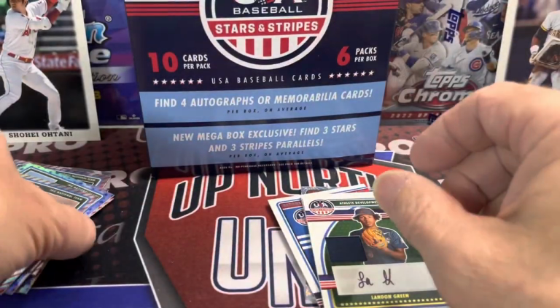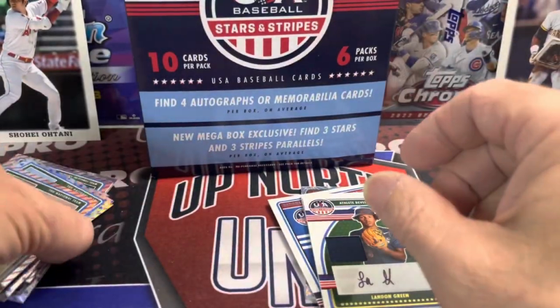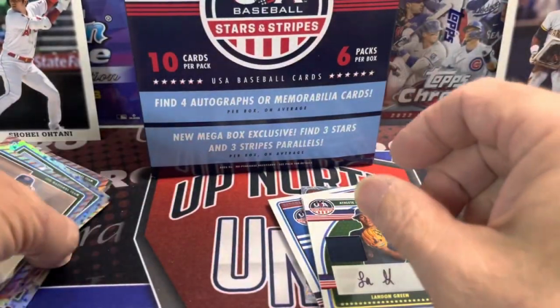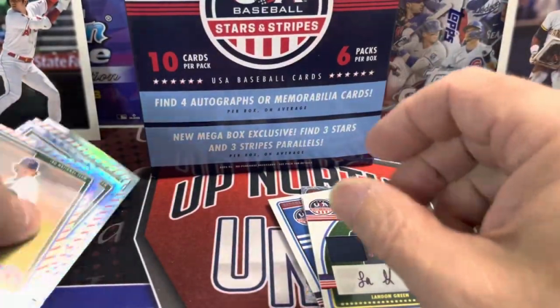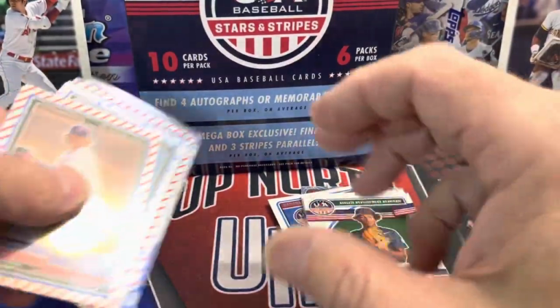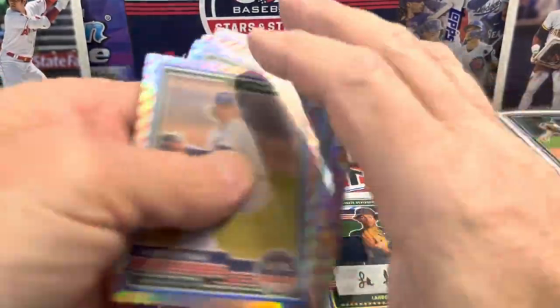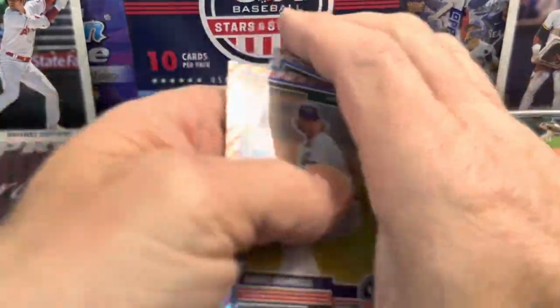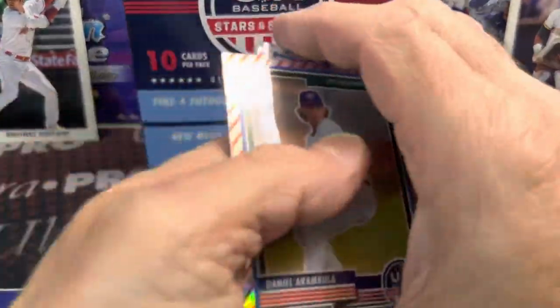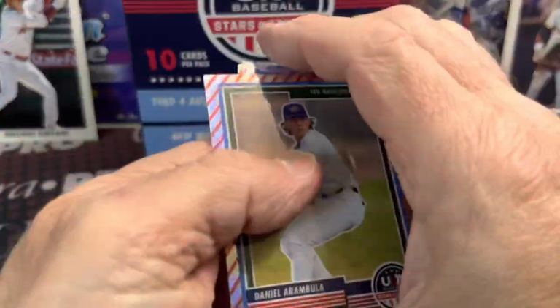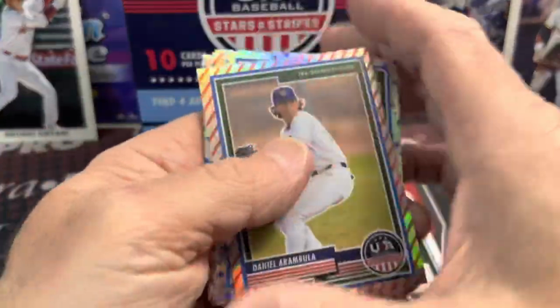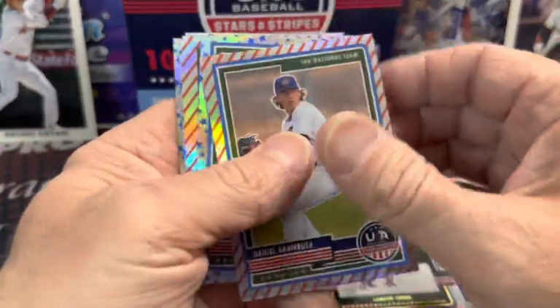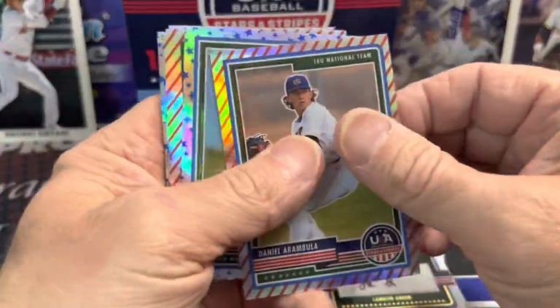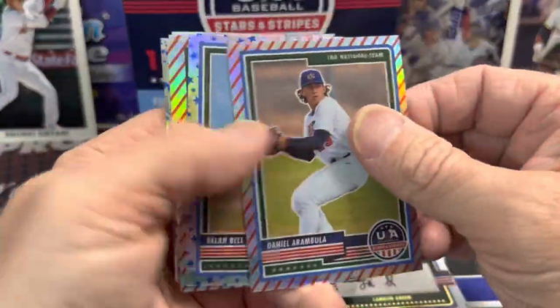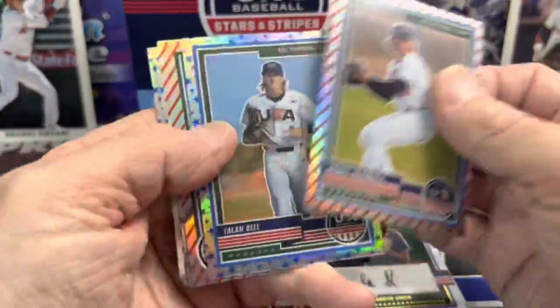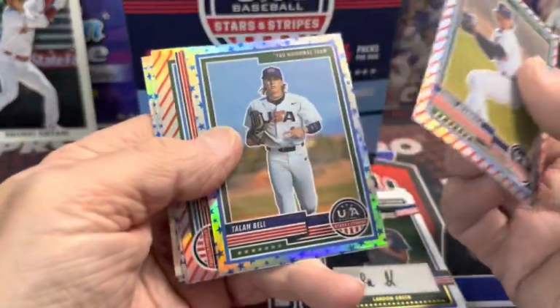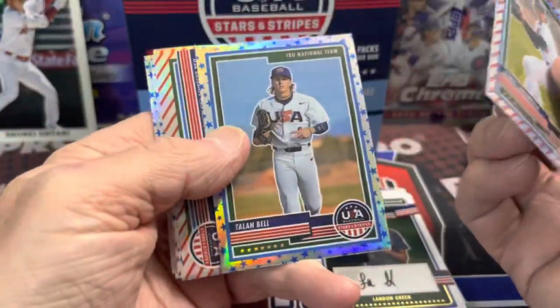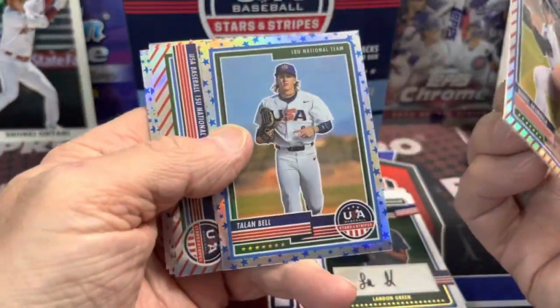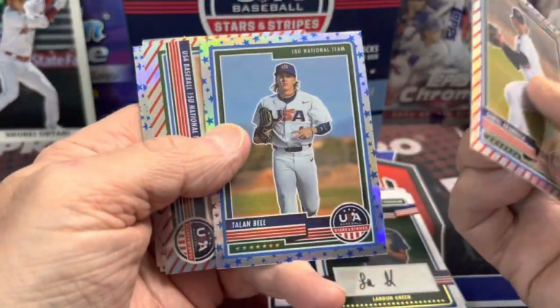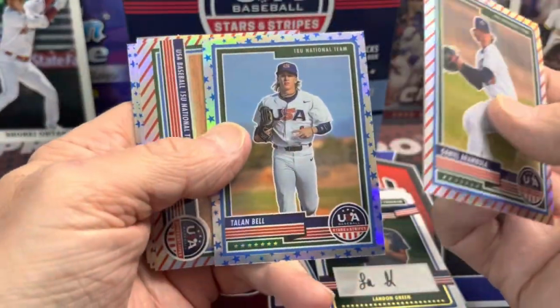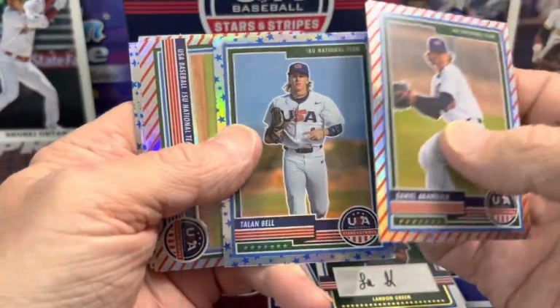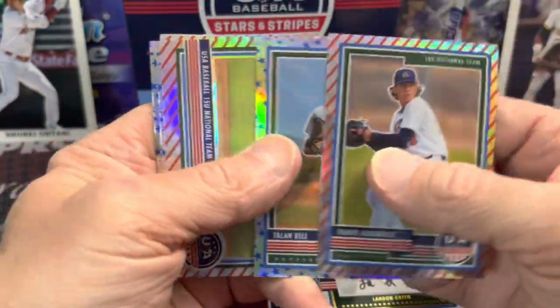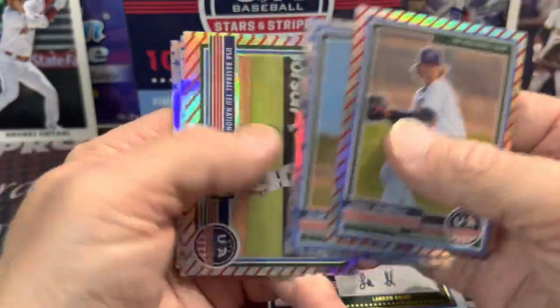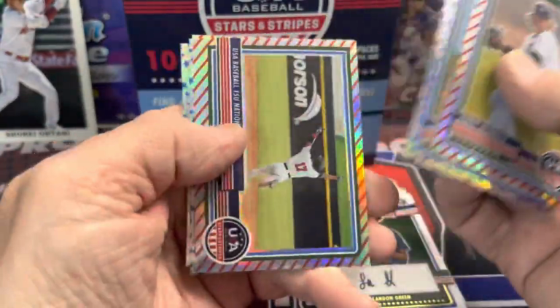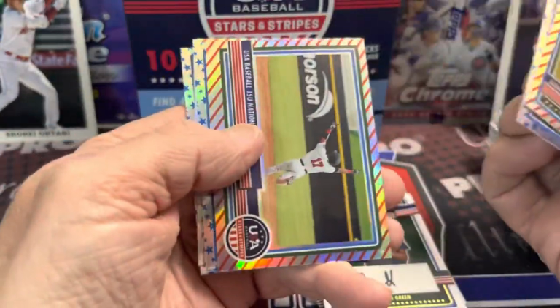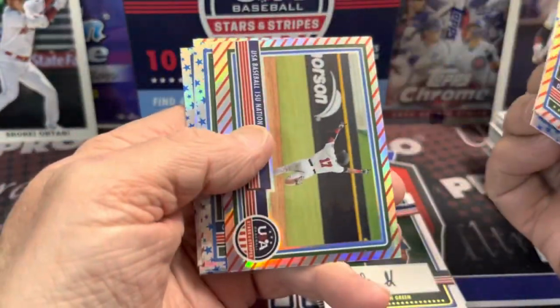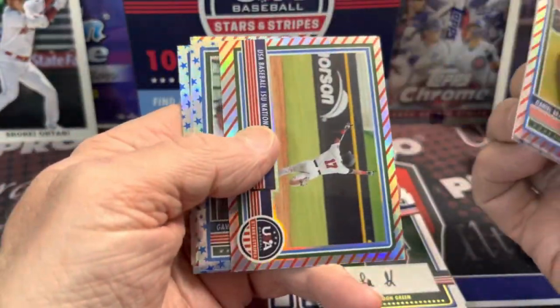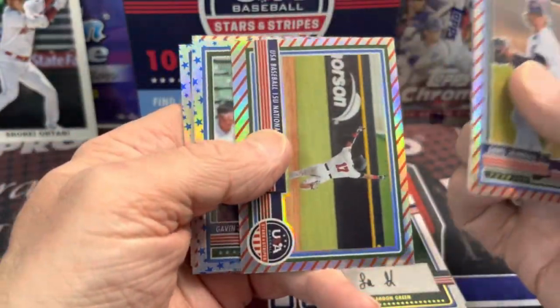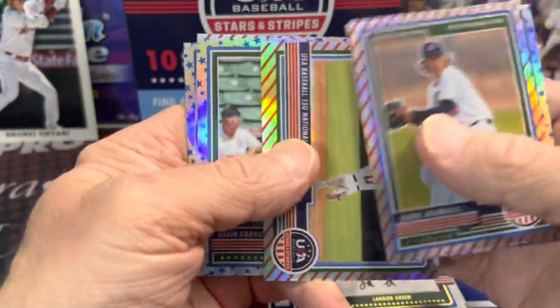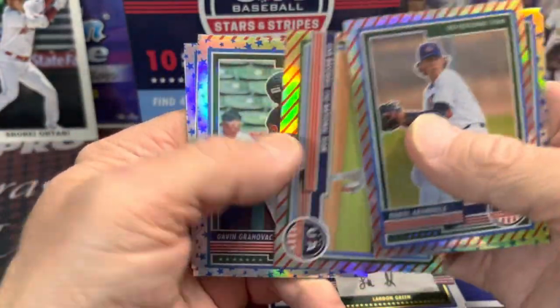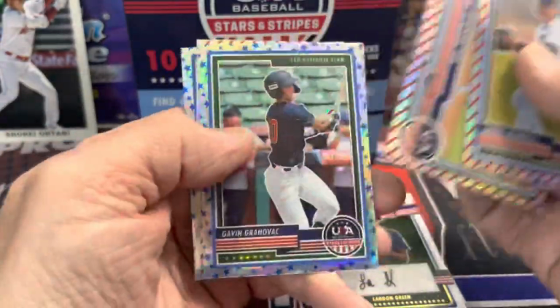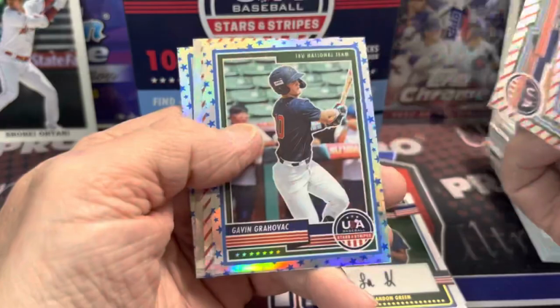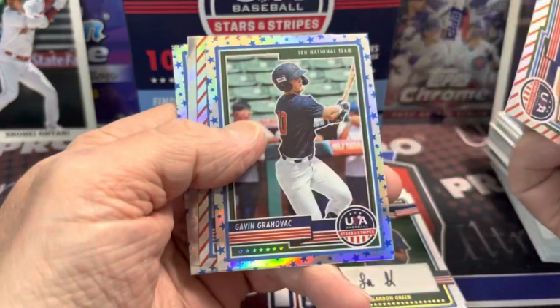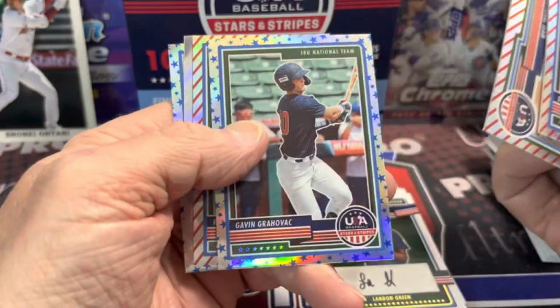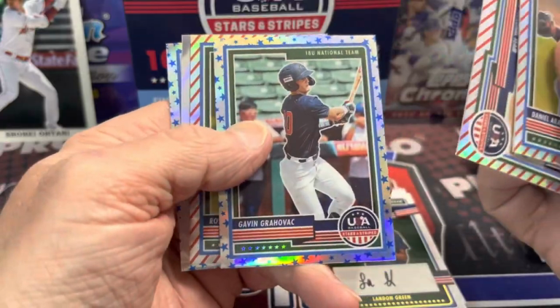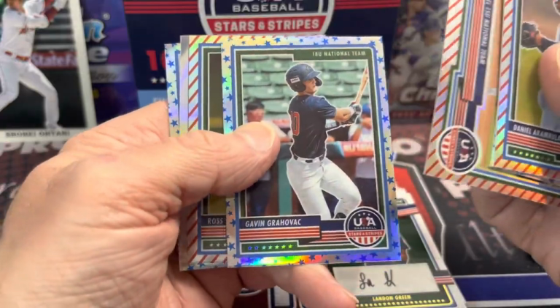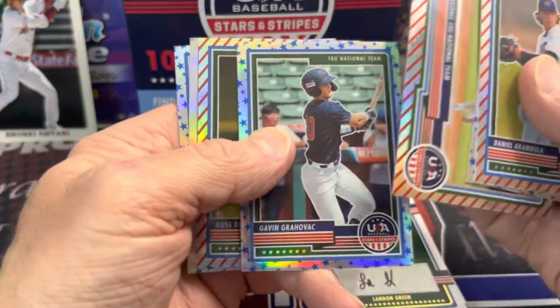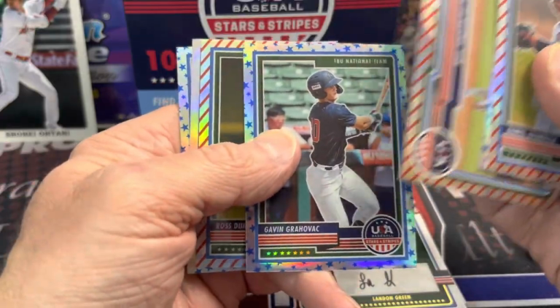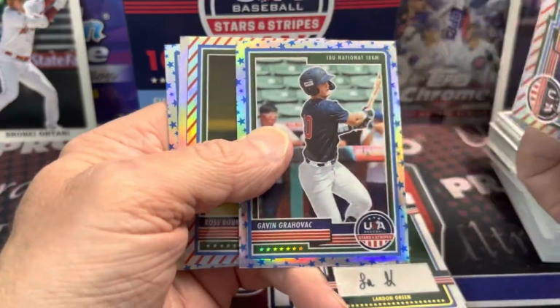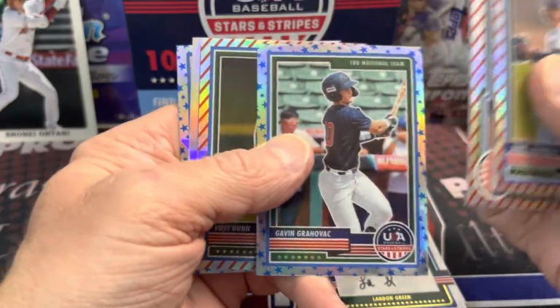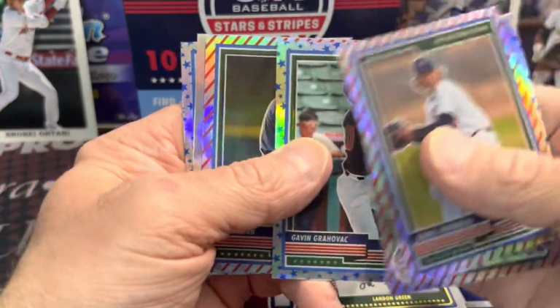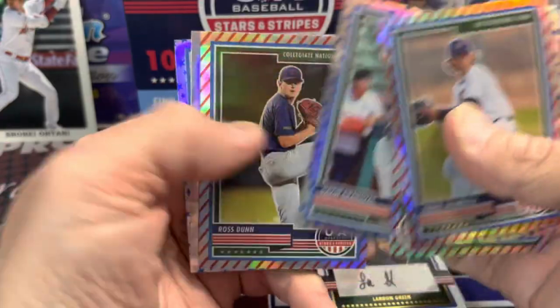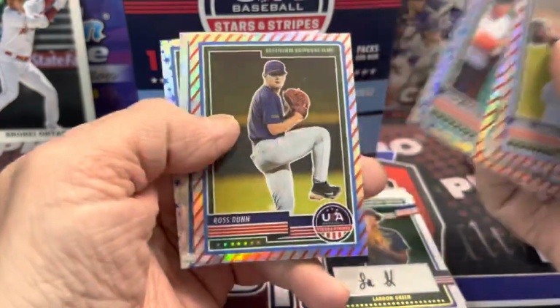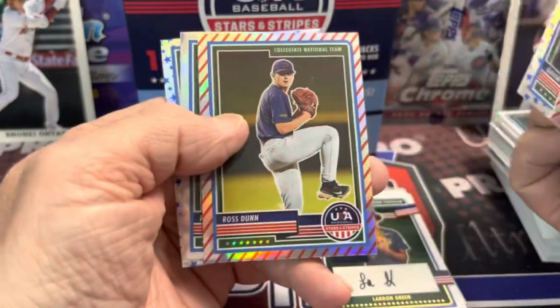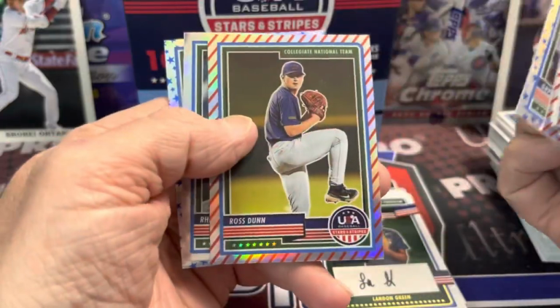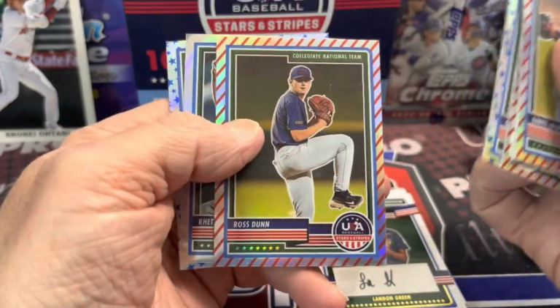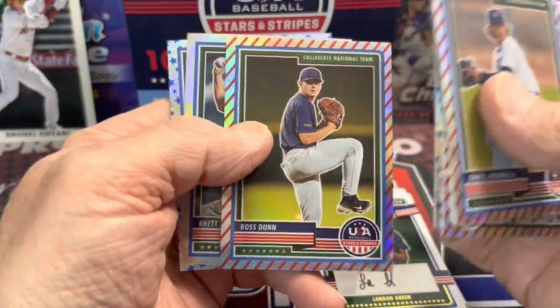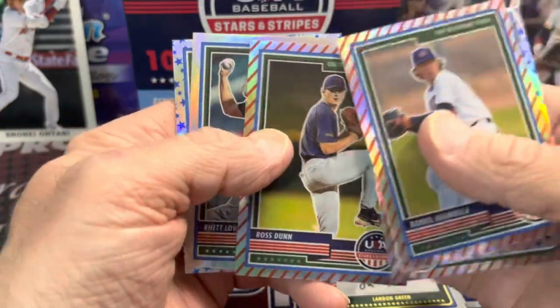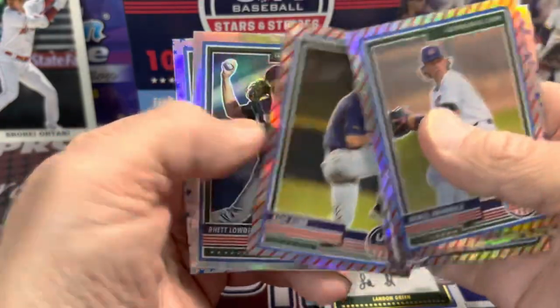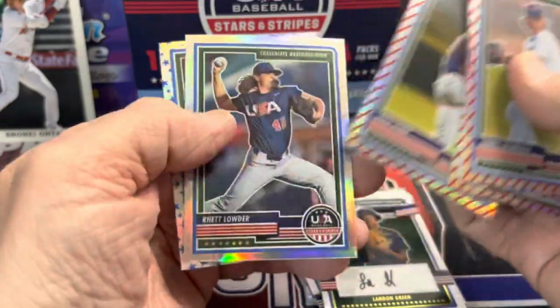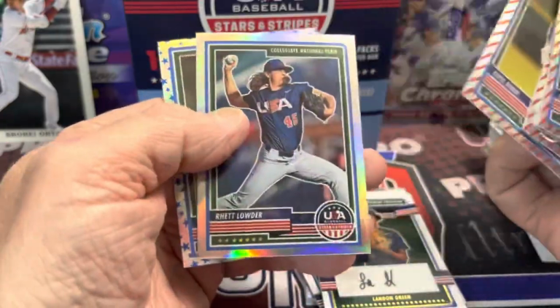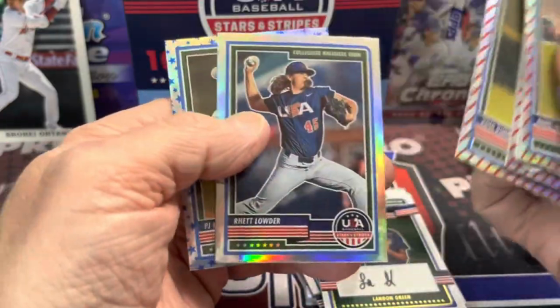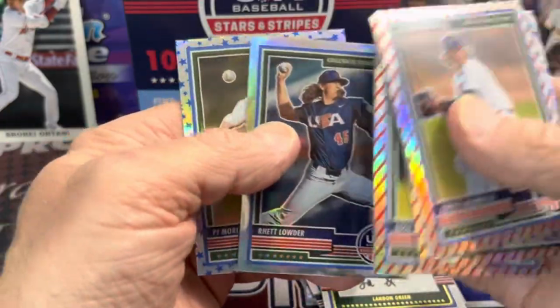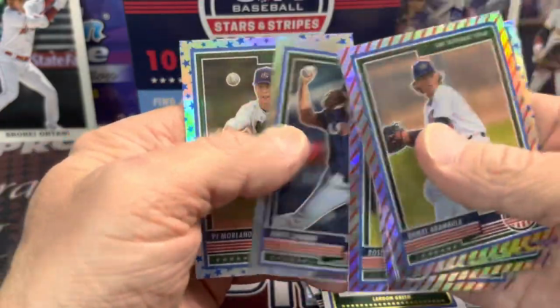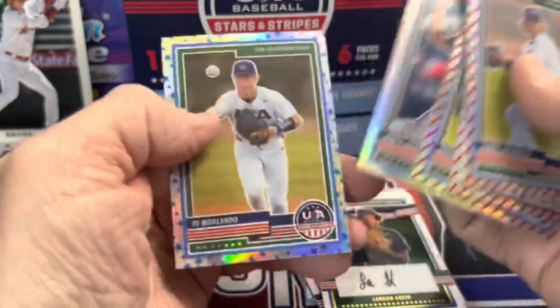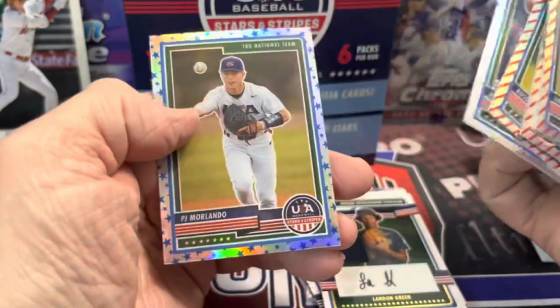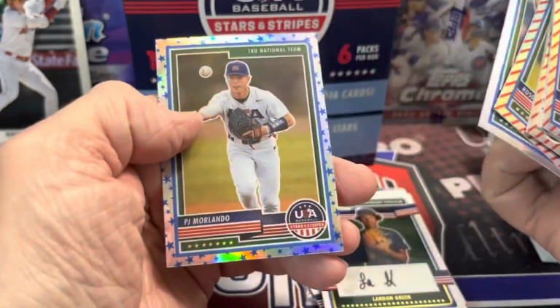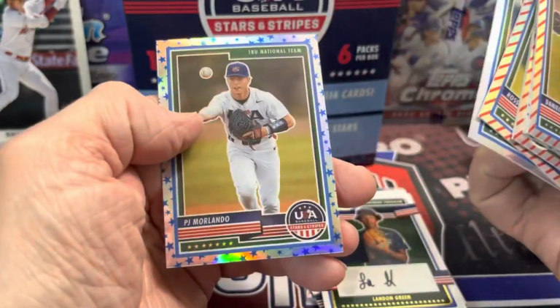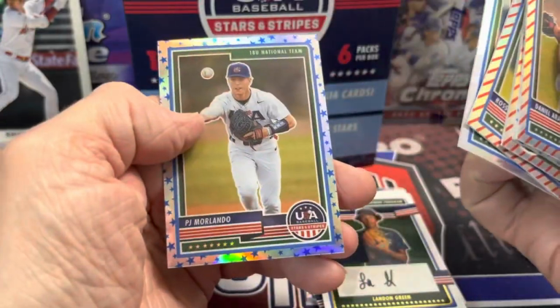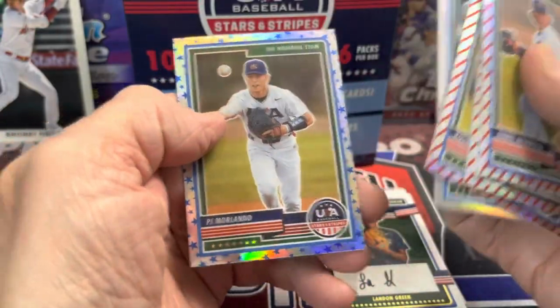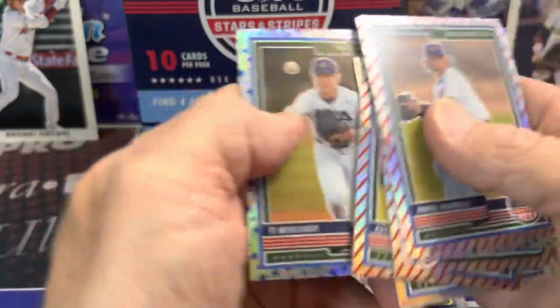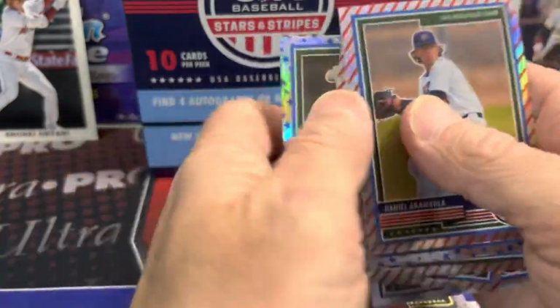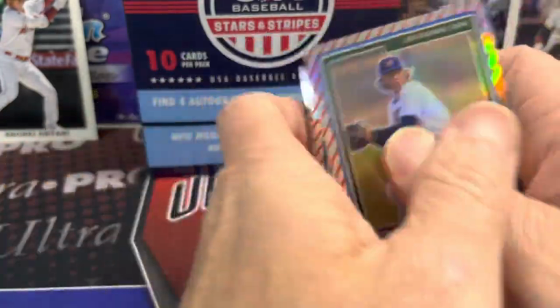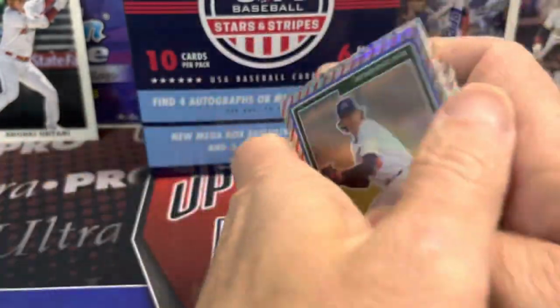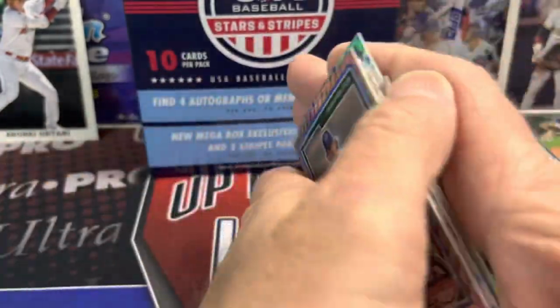And then each pack had various parallels in it. Here are some of the highlights of the parallels, and there you have it guys.